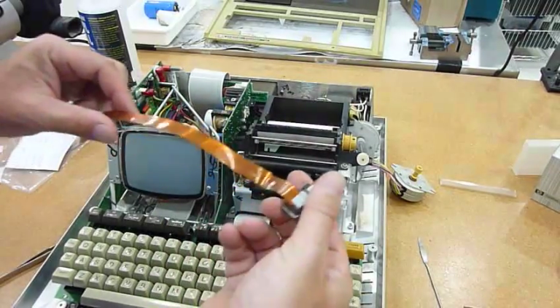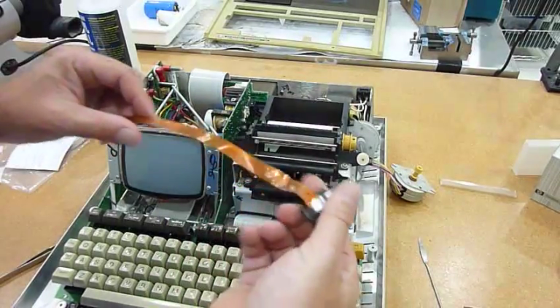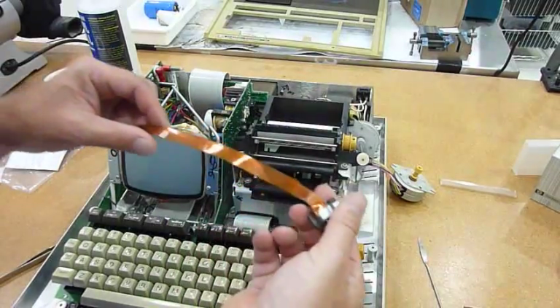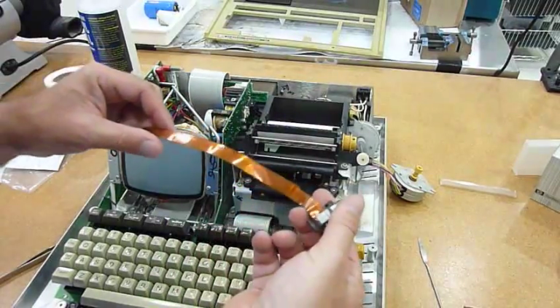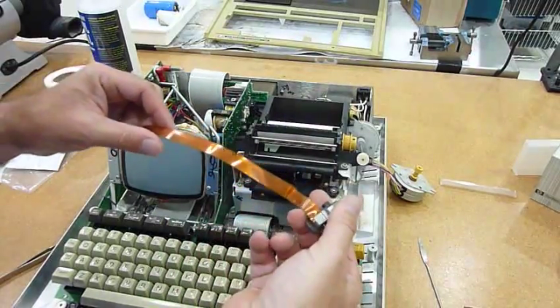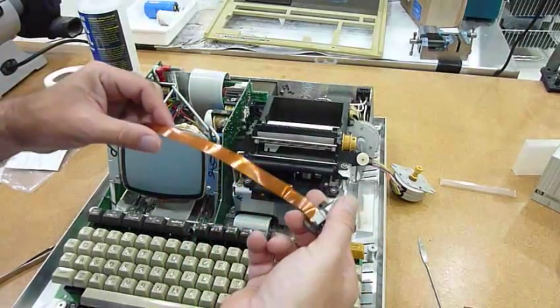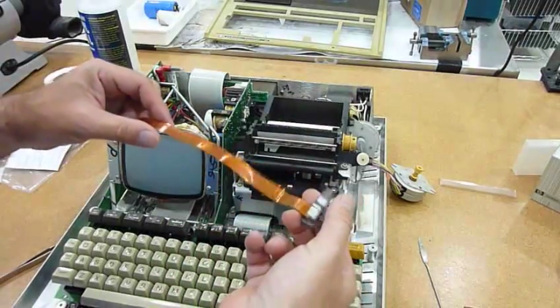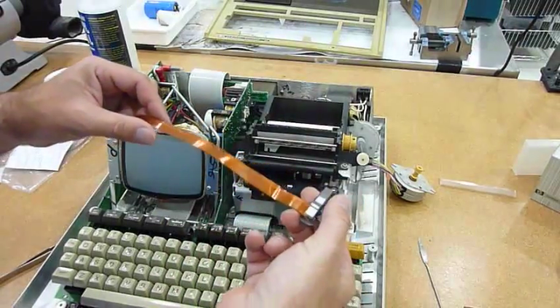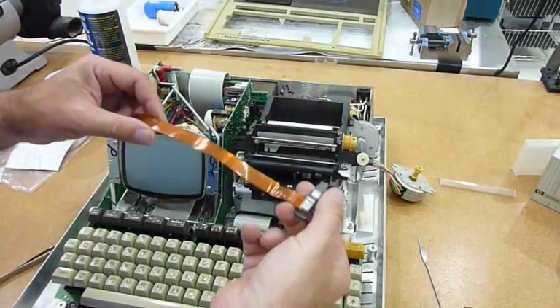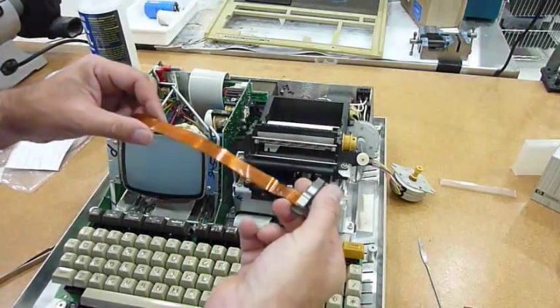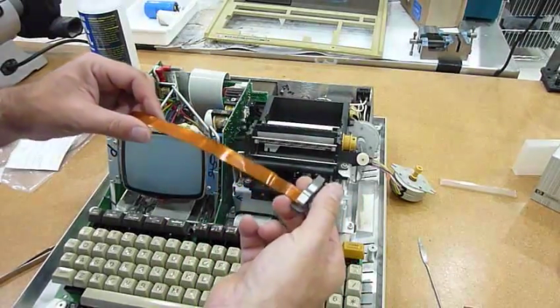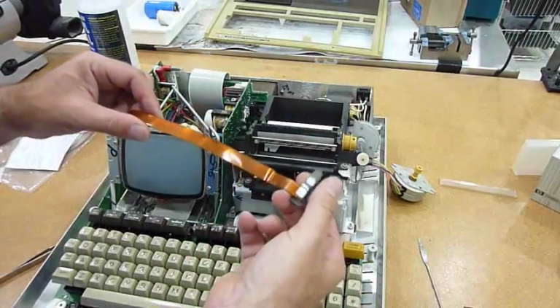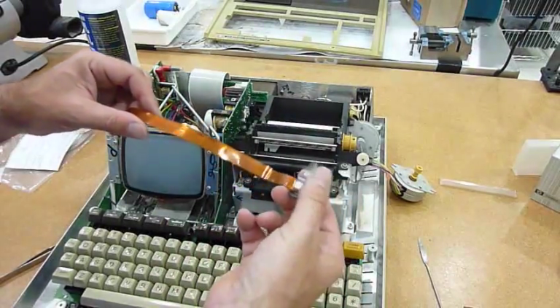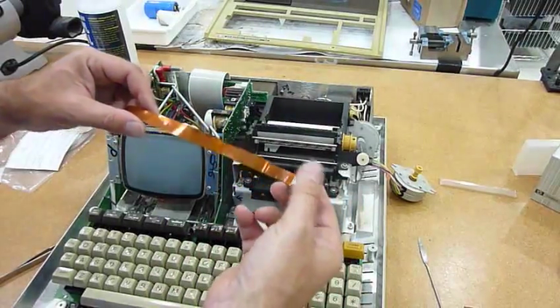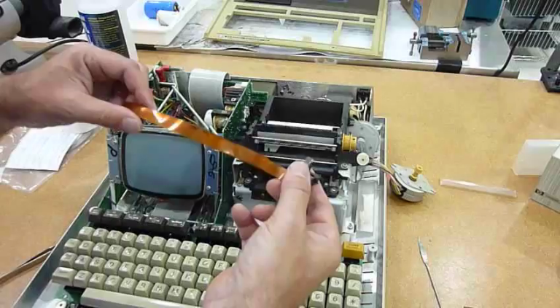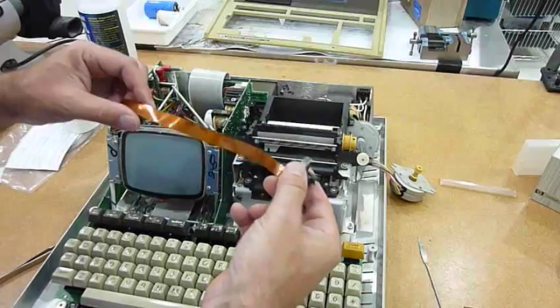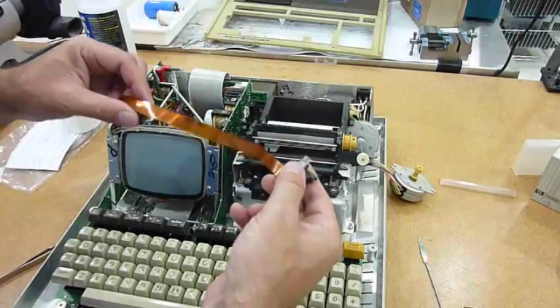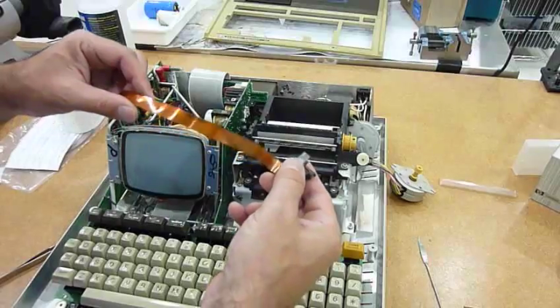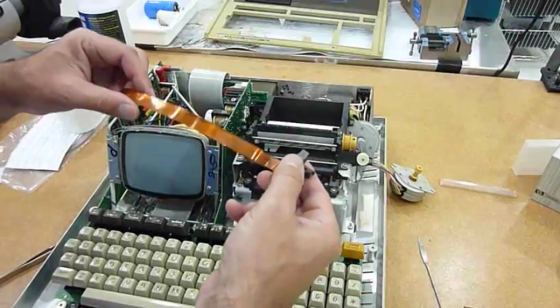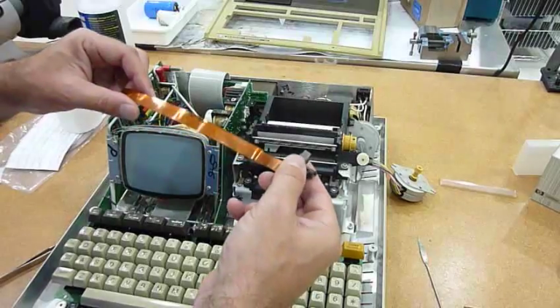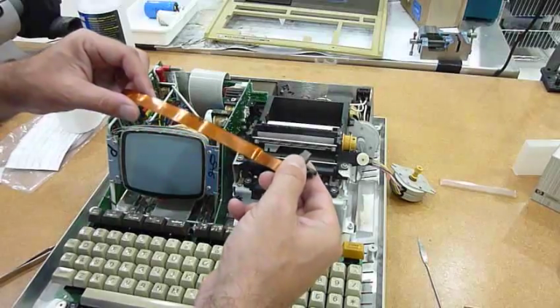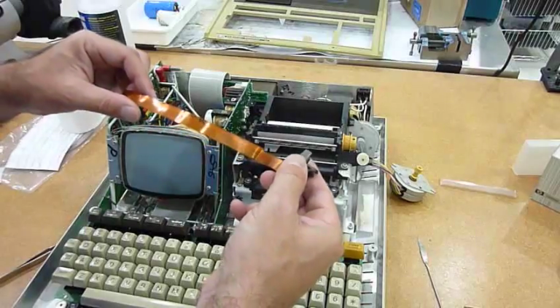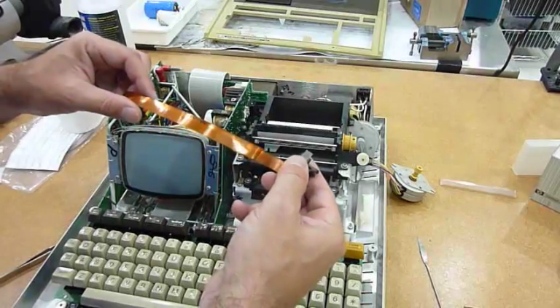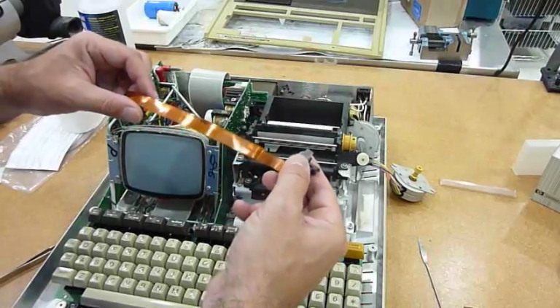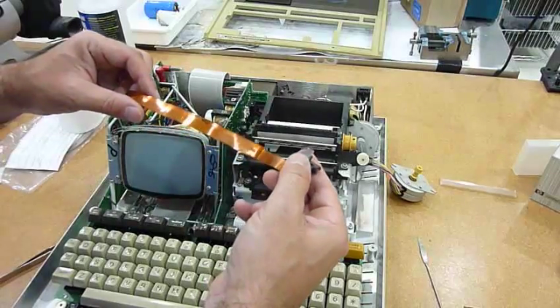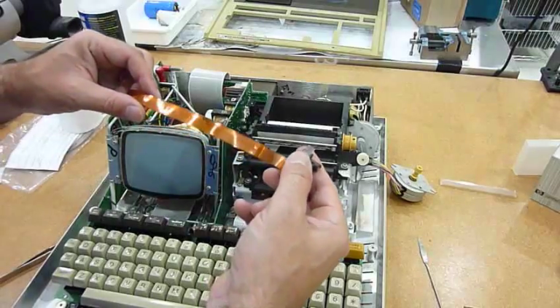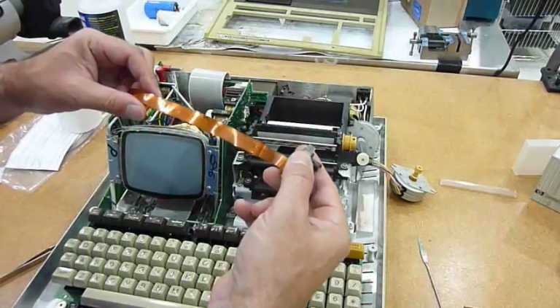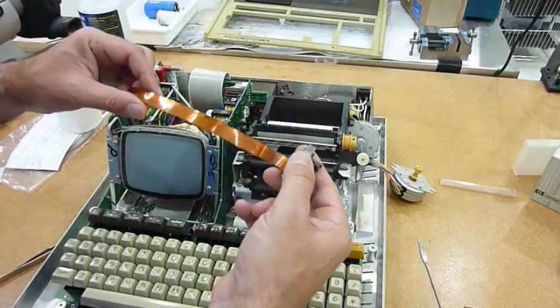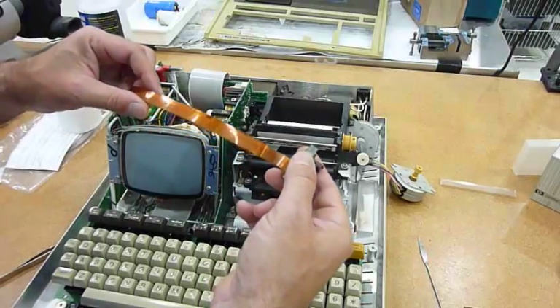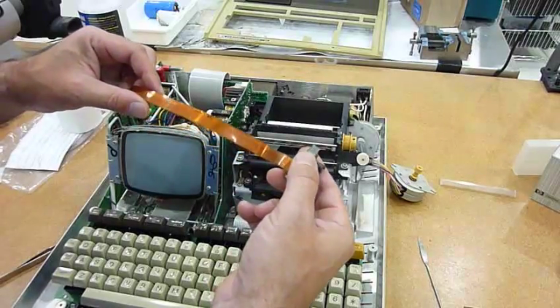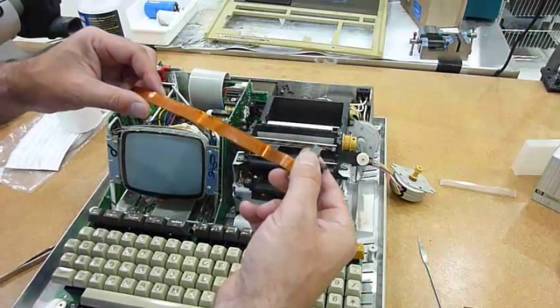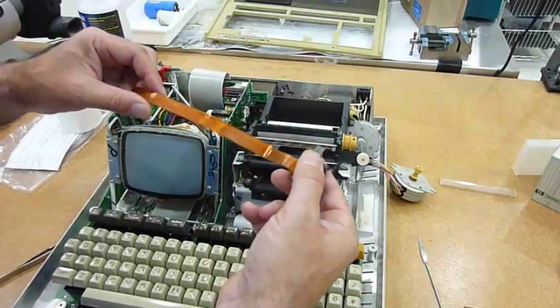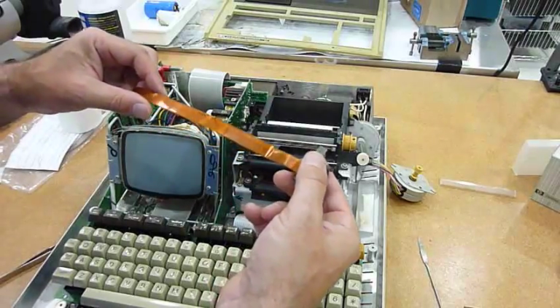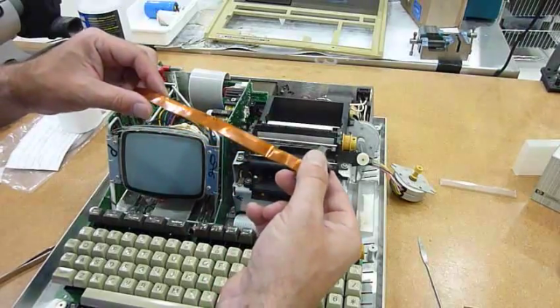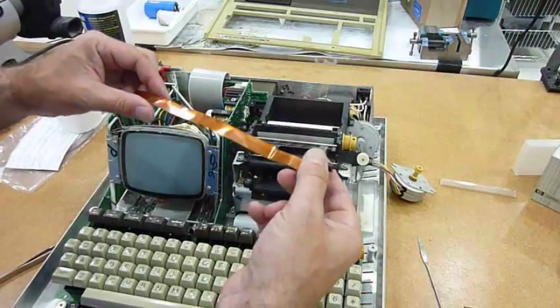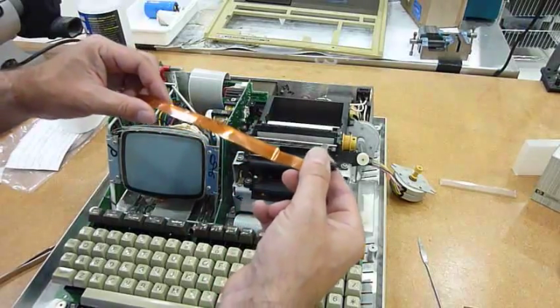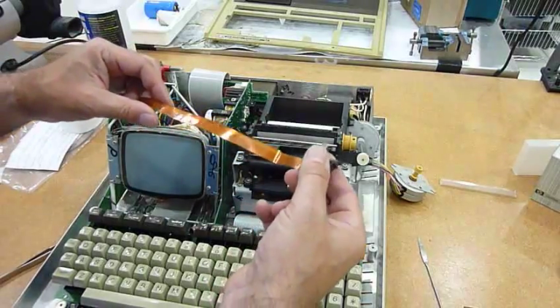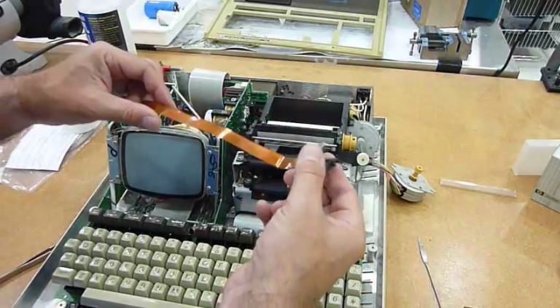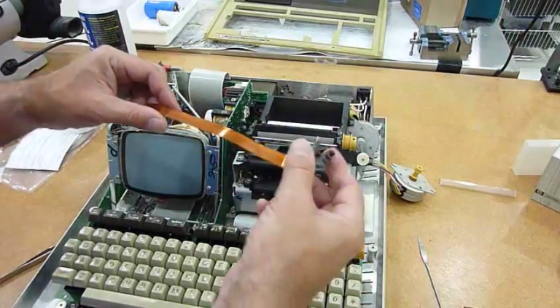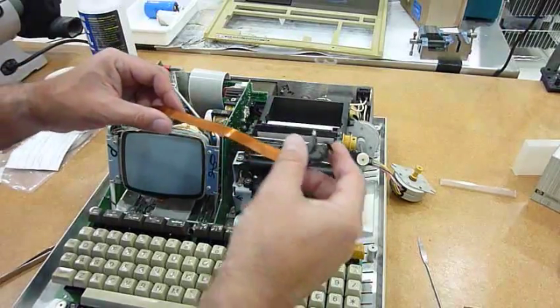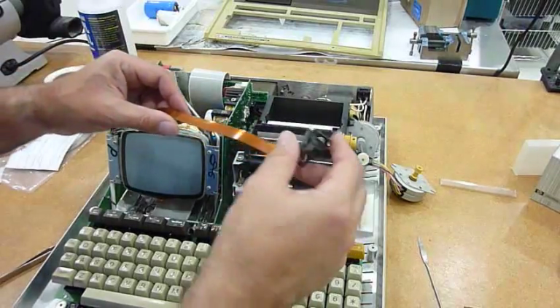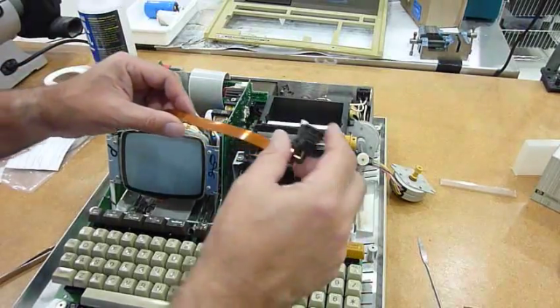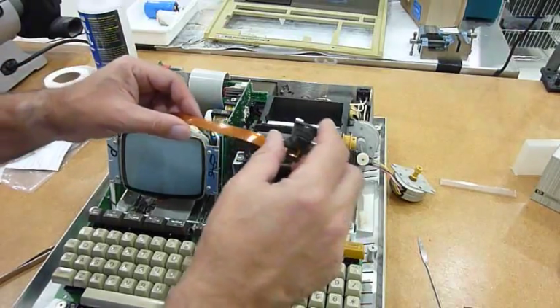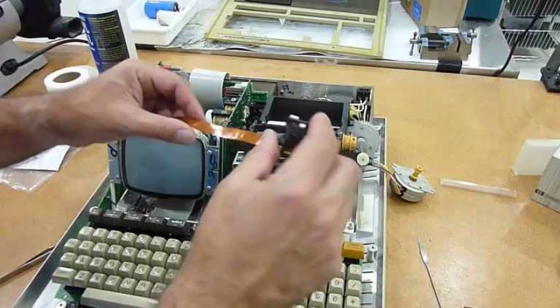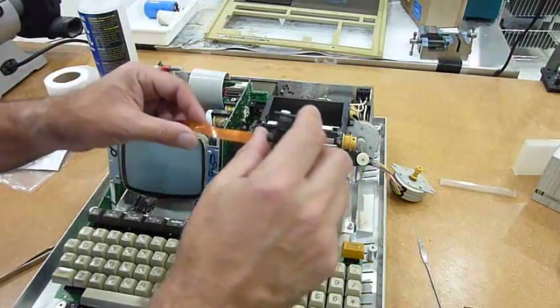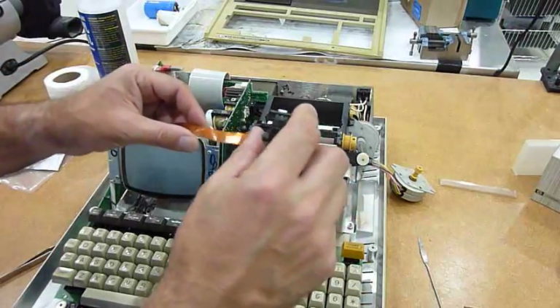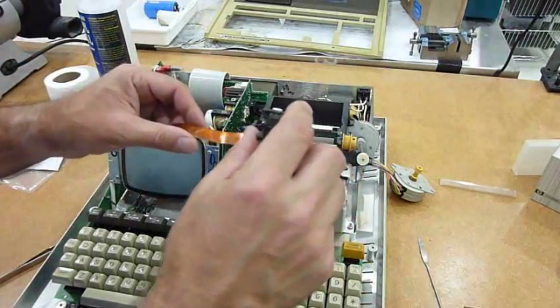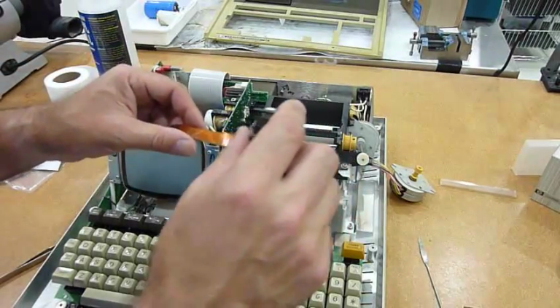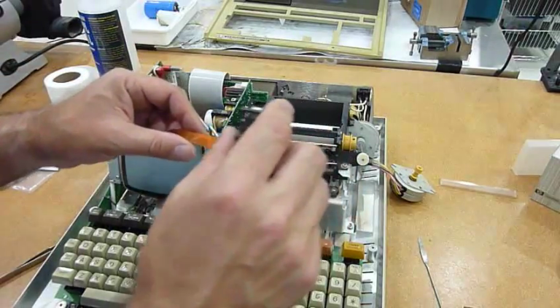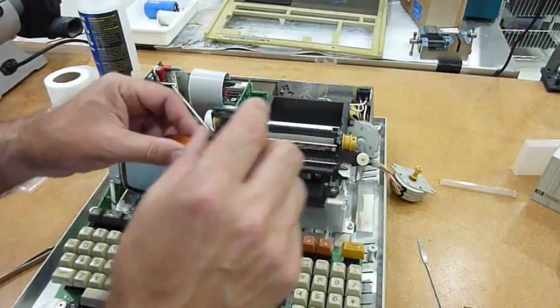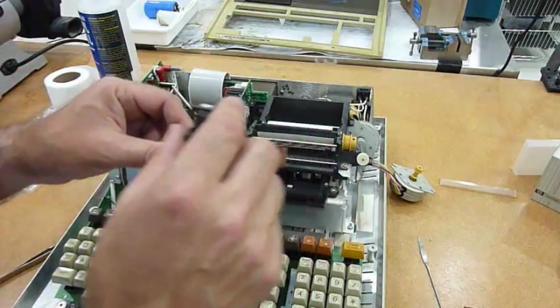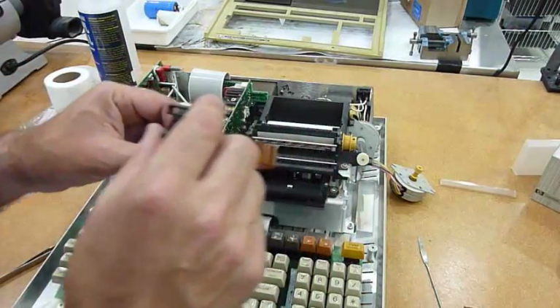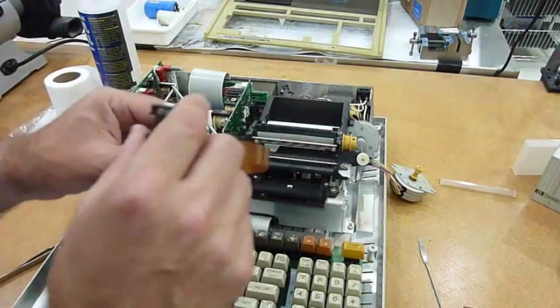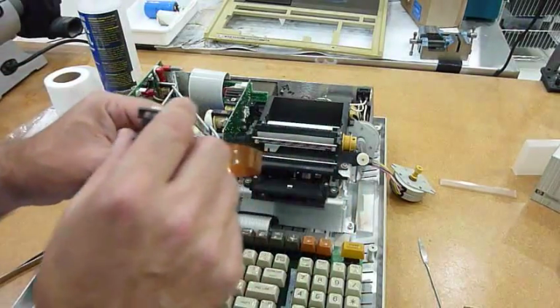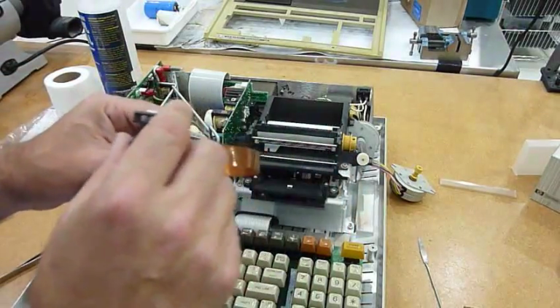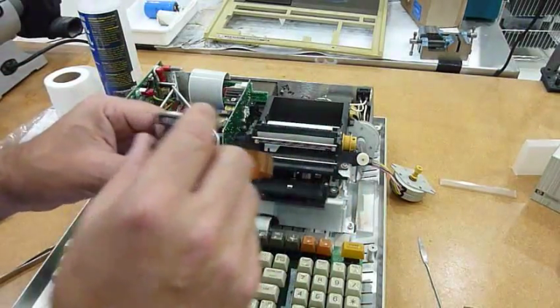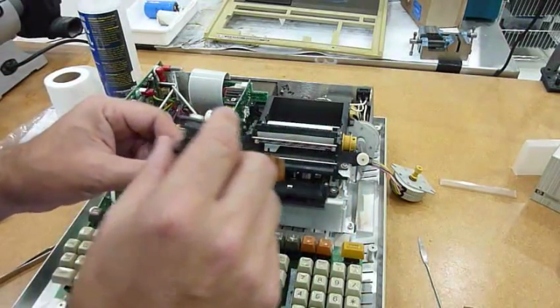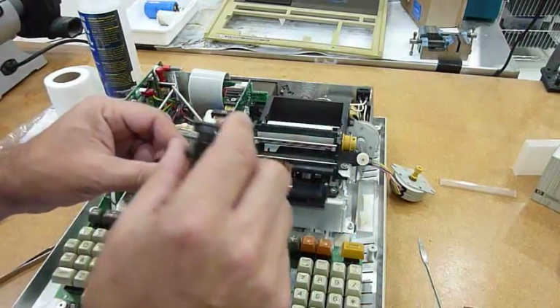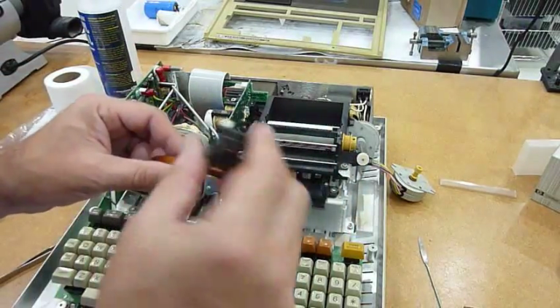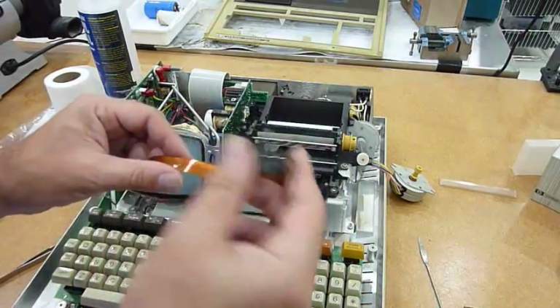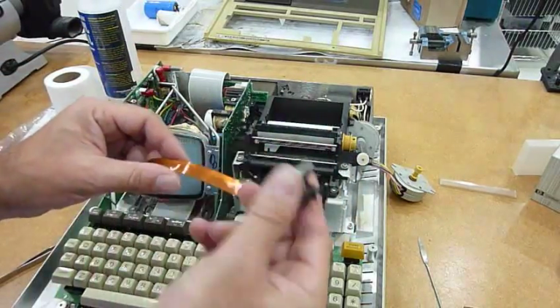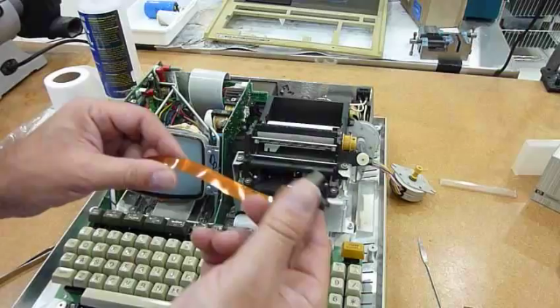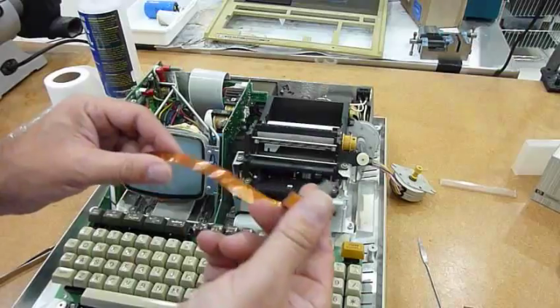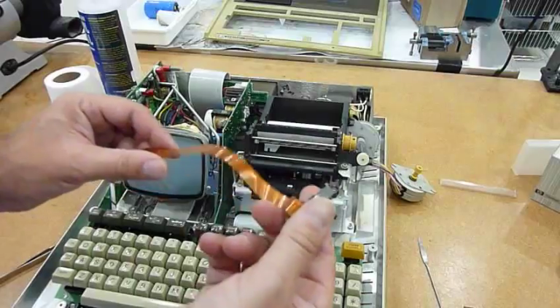Alright, so that's the print head — I'll go ahead and replace it with the other unit.